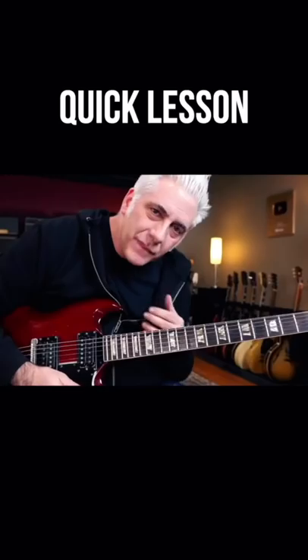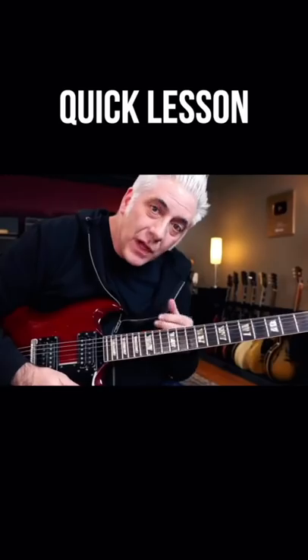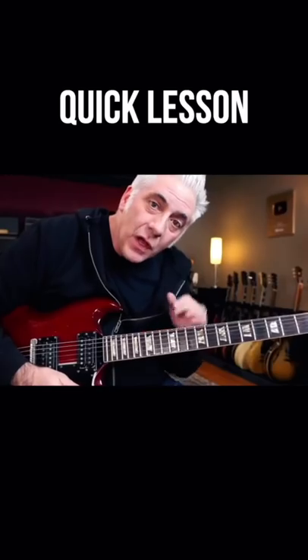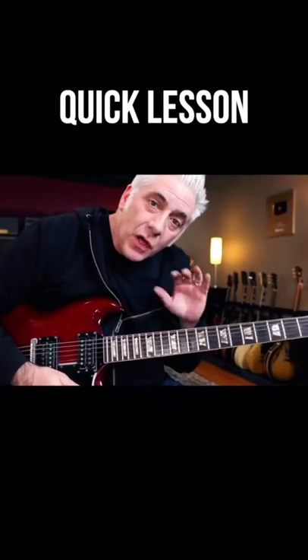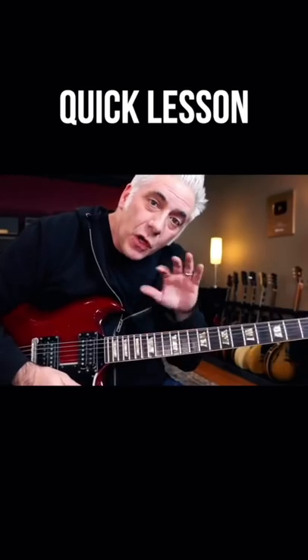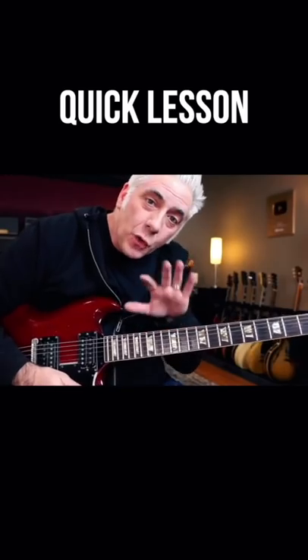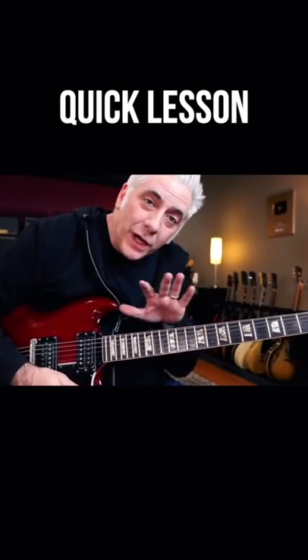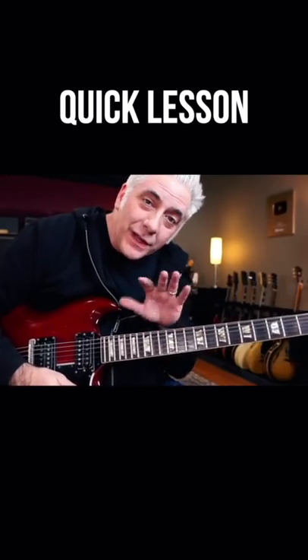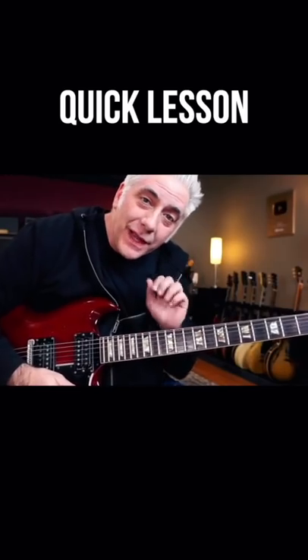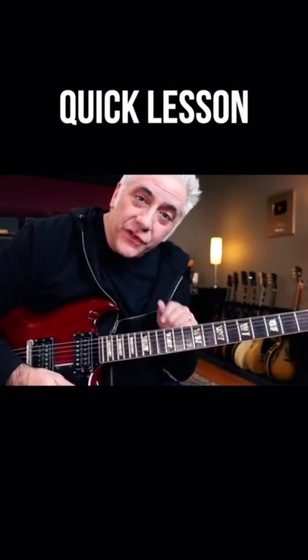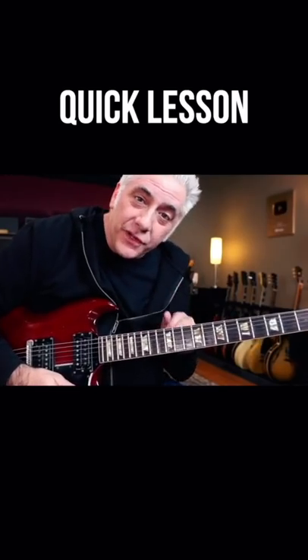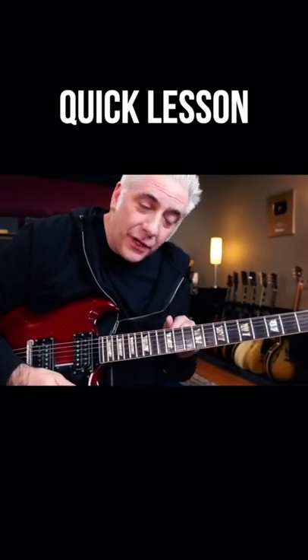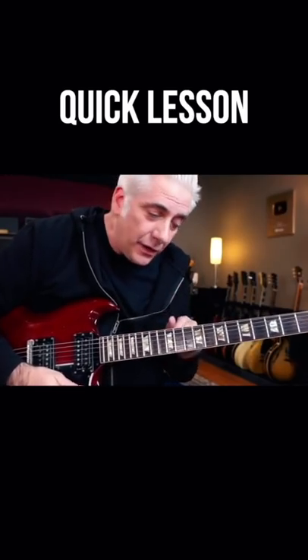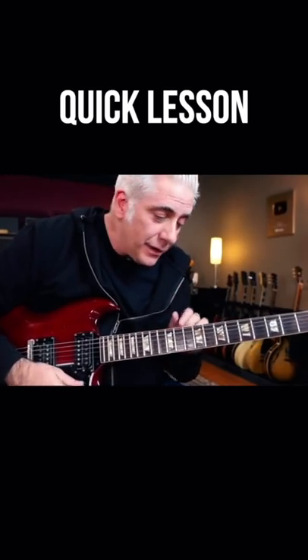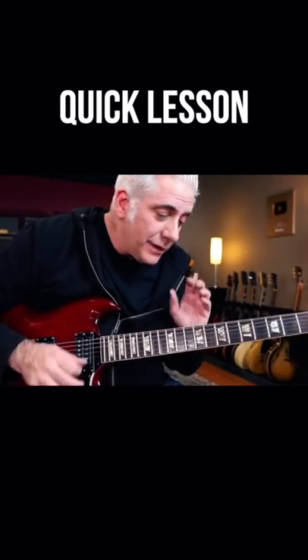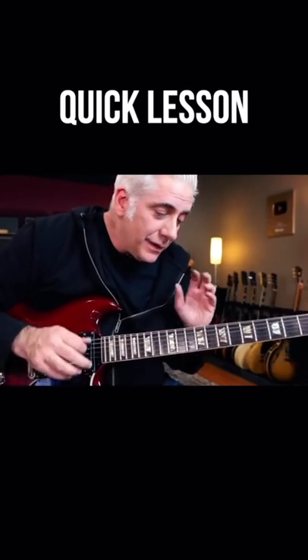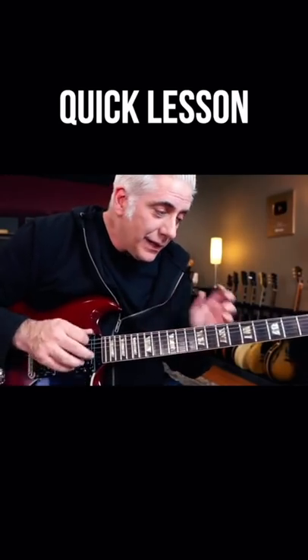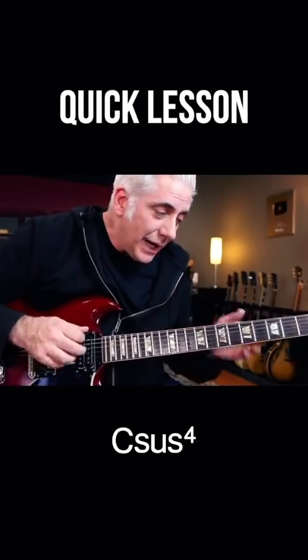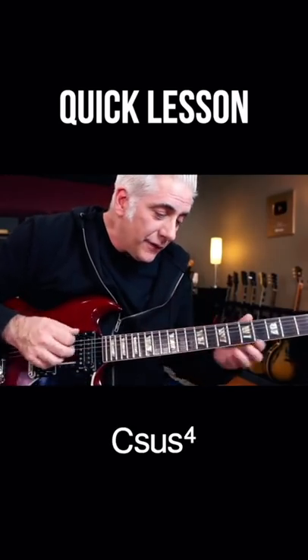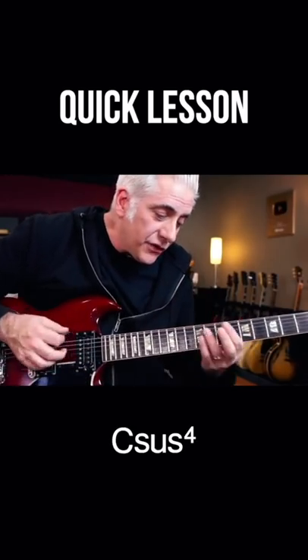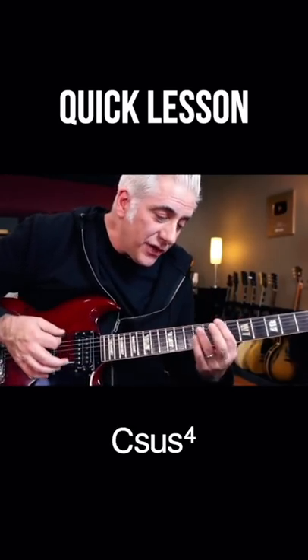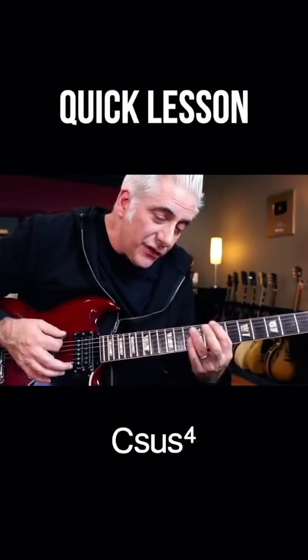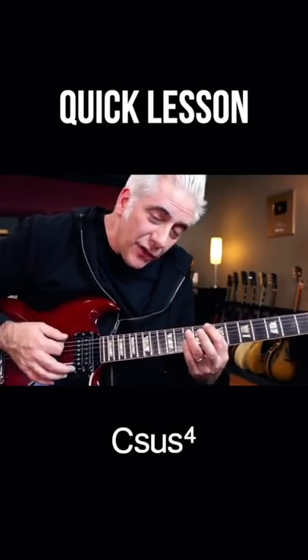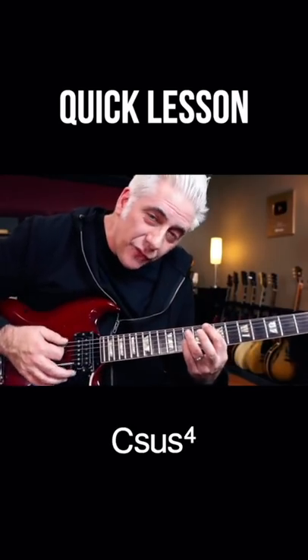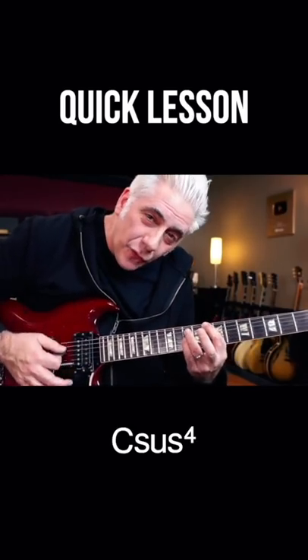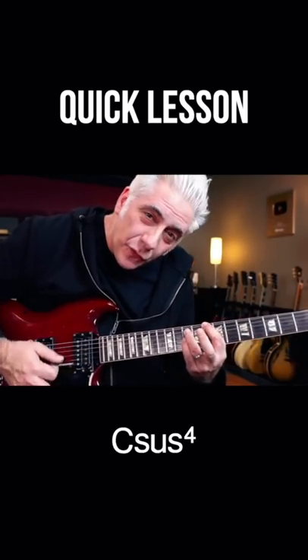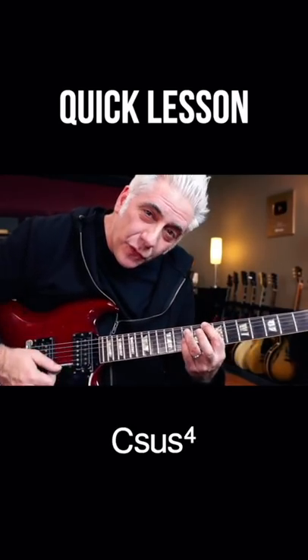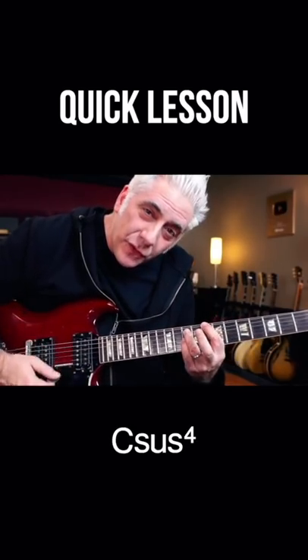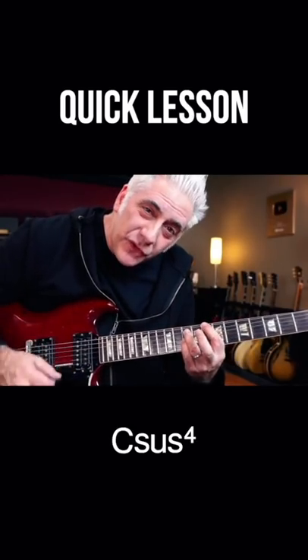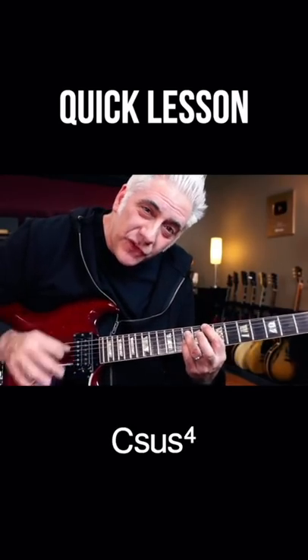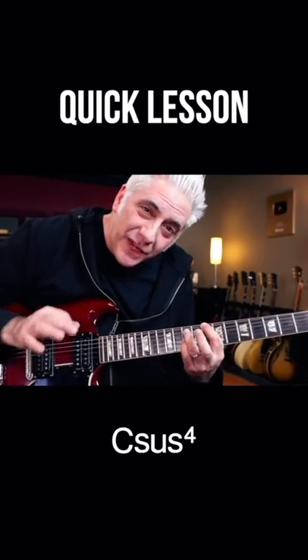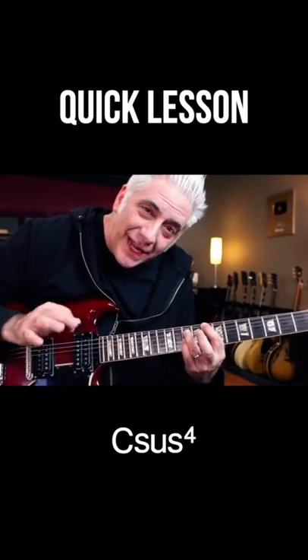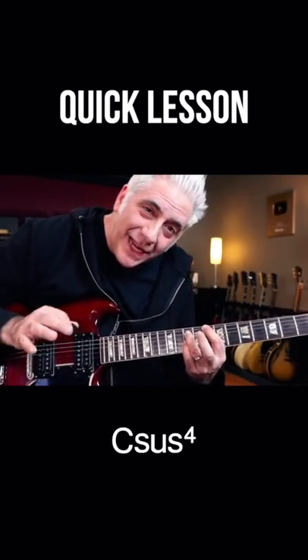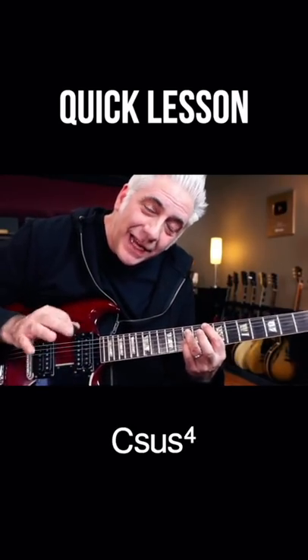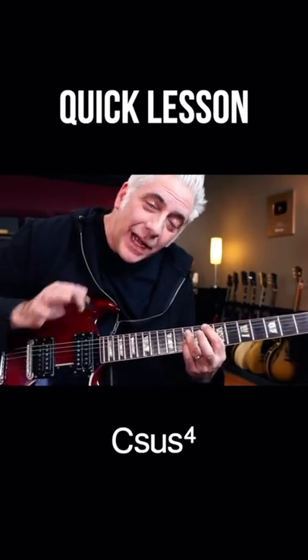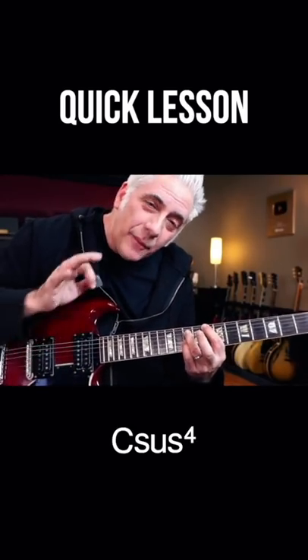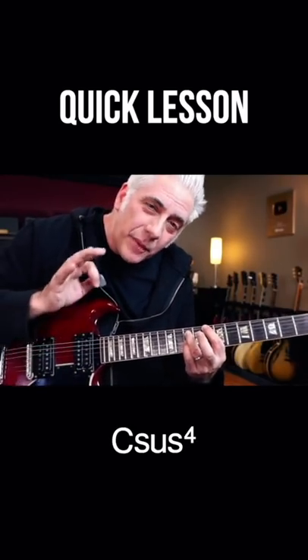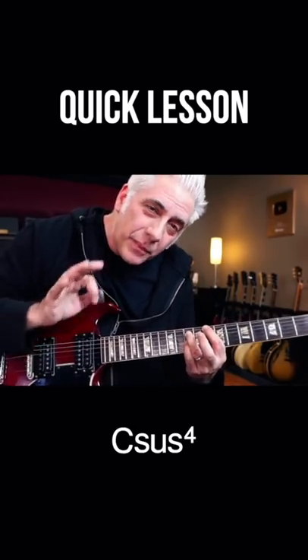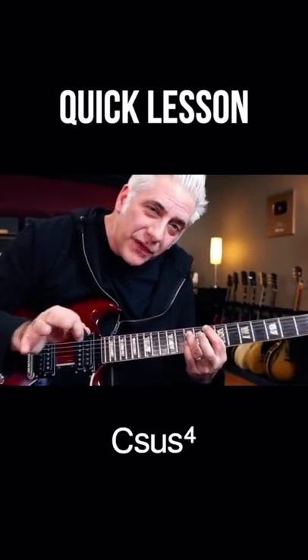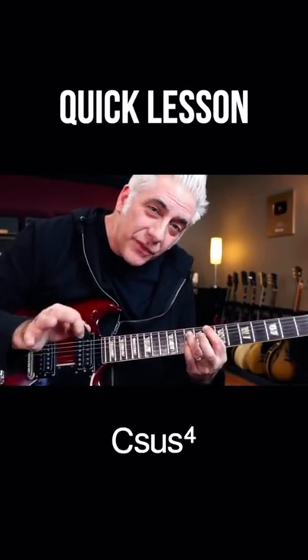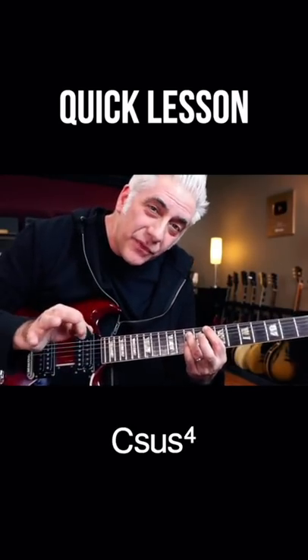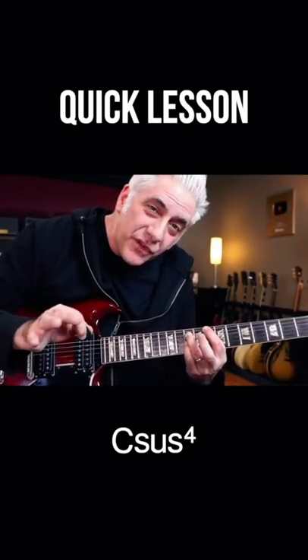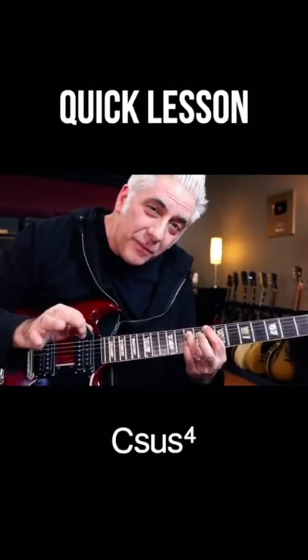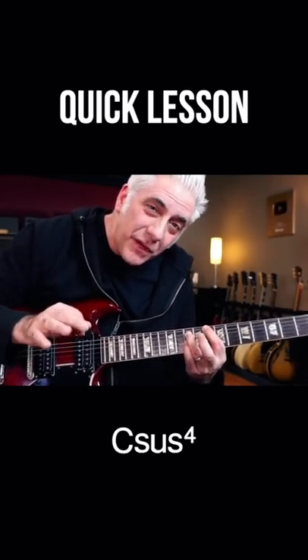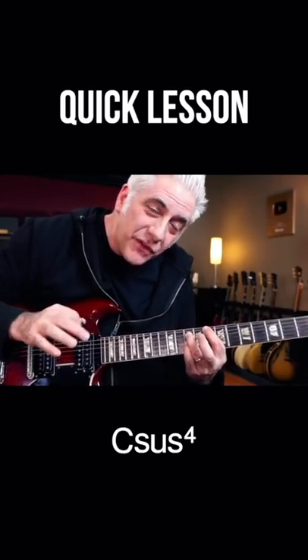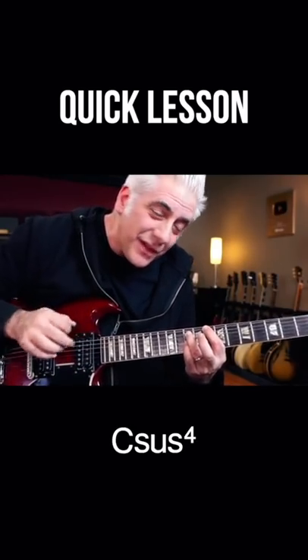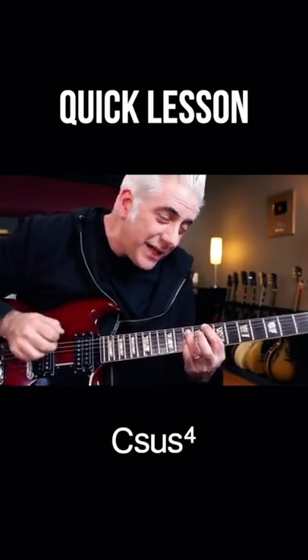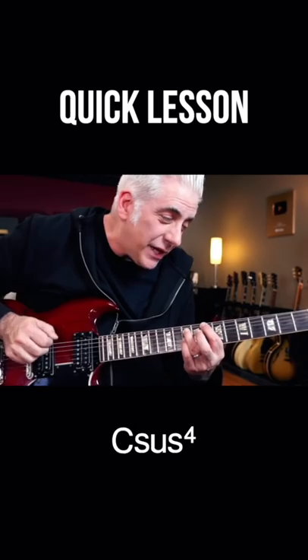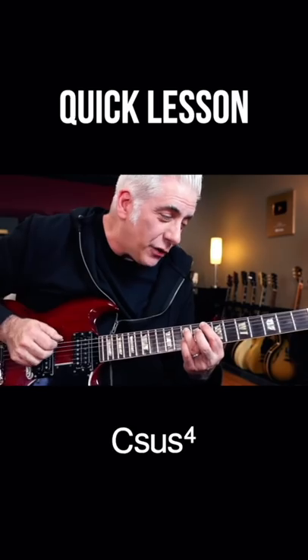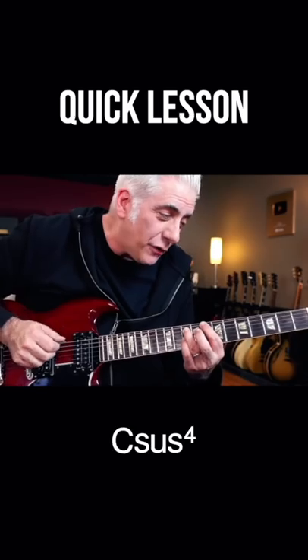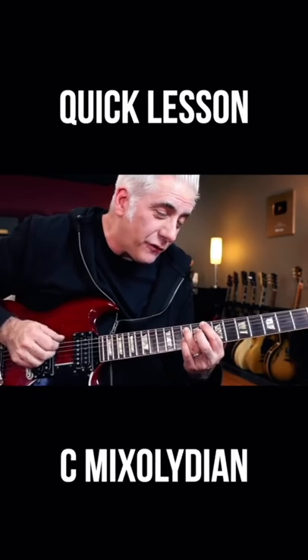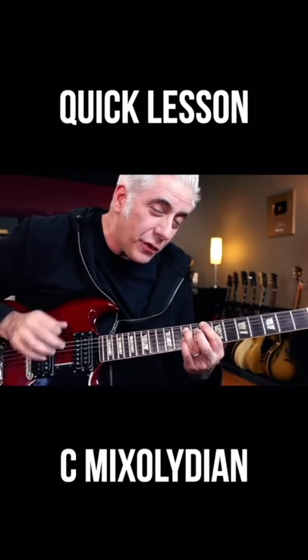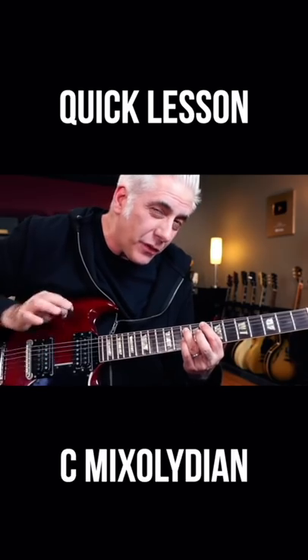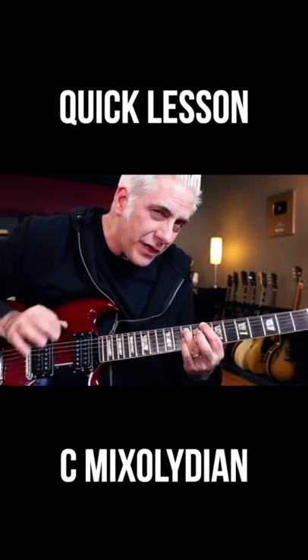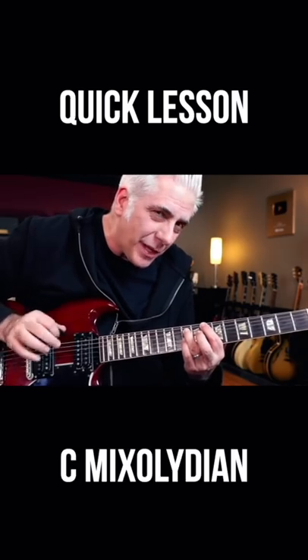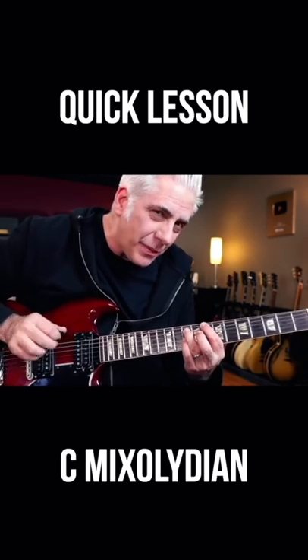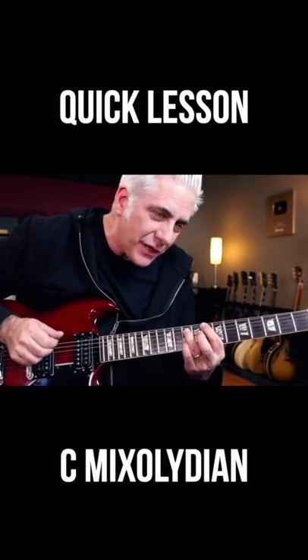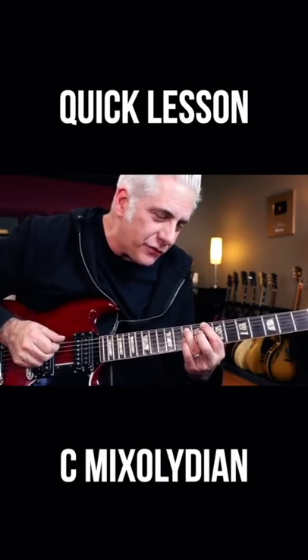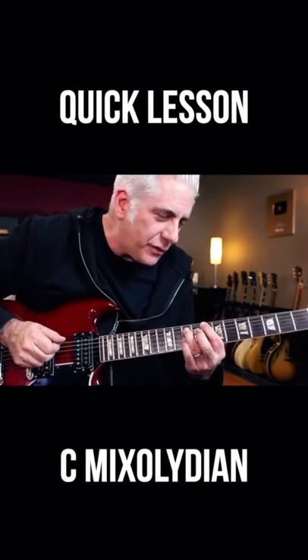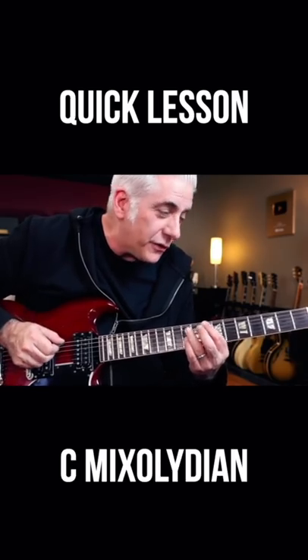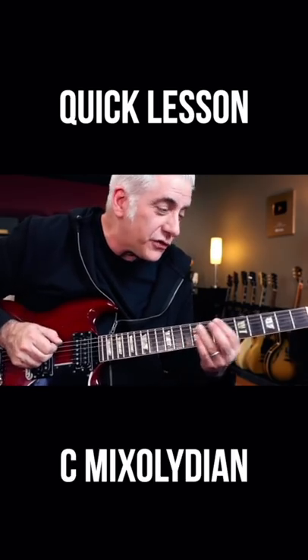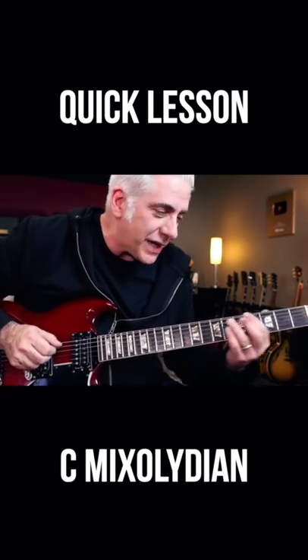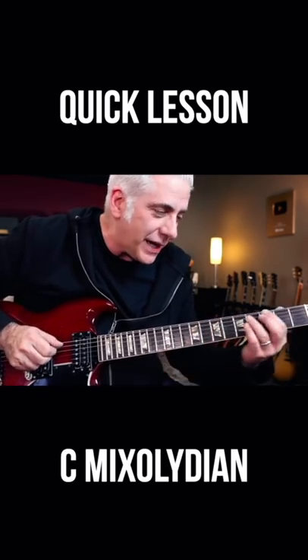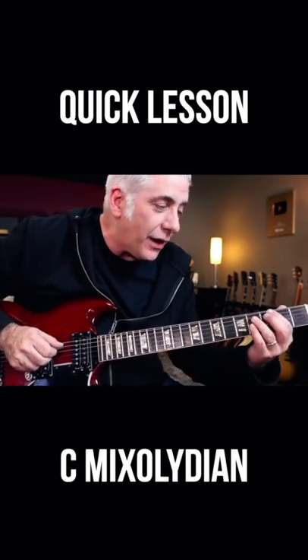Quick lesson here. I have a Csus4 chord sustaining. I'm going to play some C mixolydian over it with a couple extra notes. Check it out.